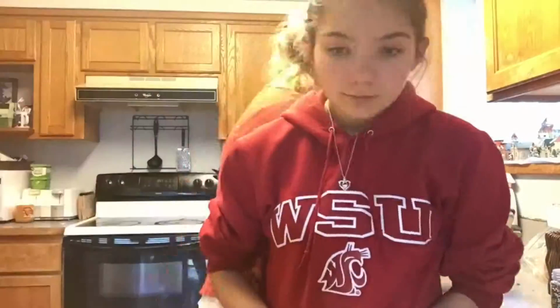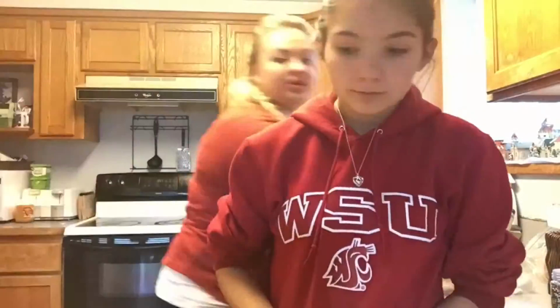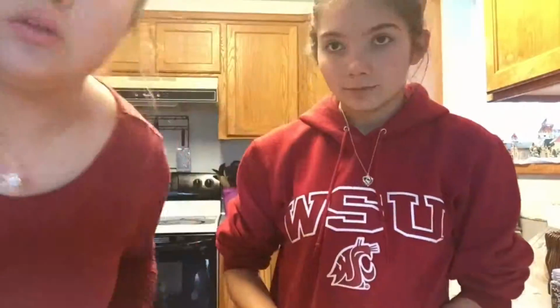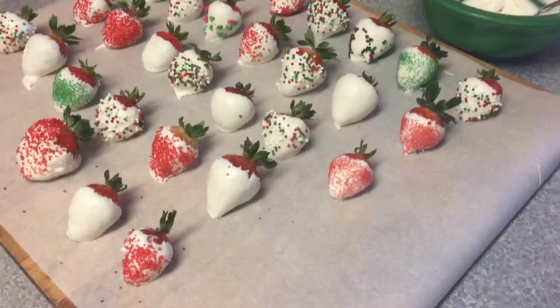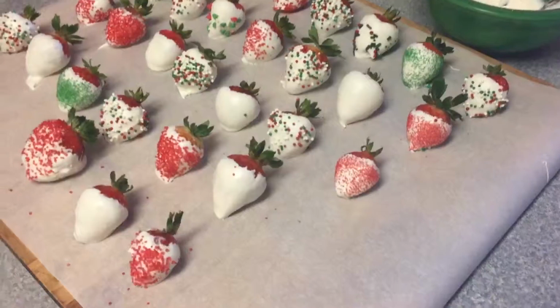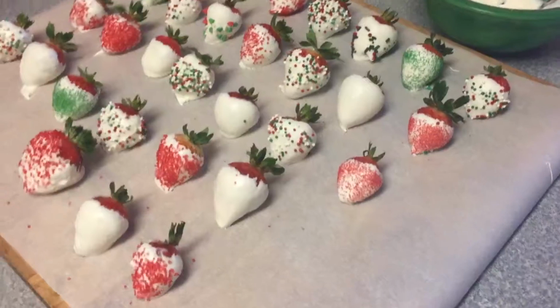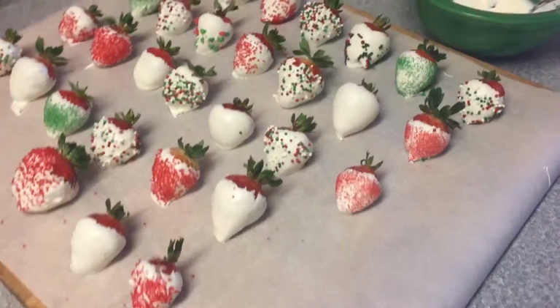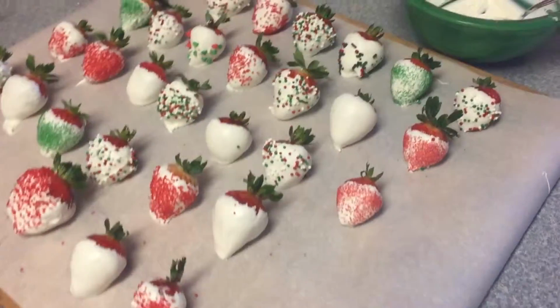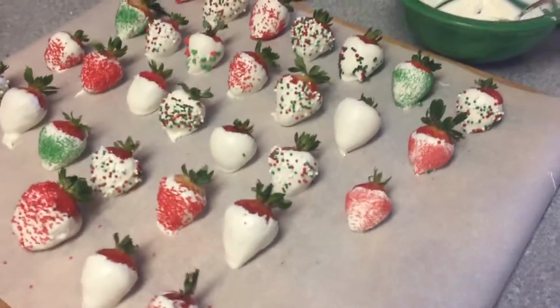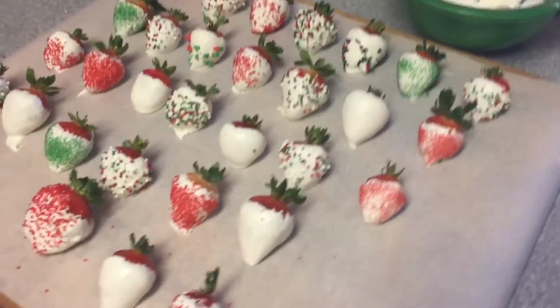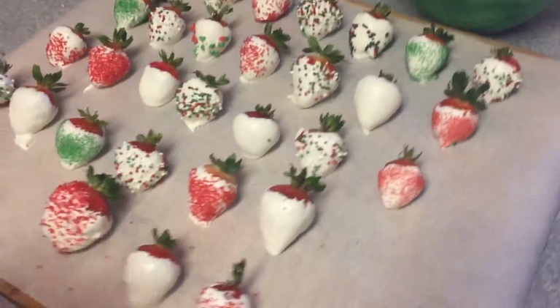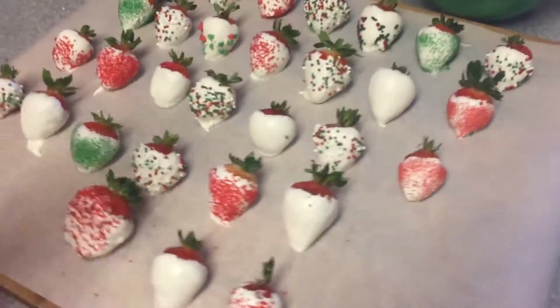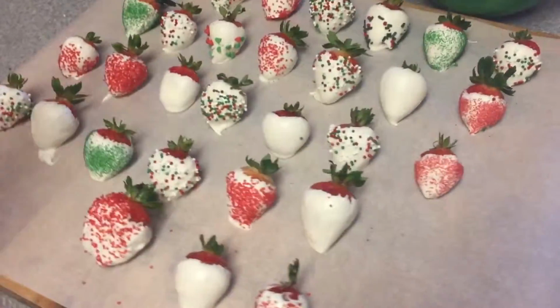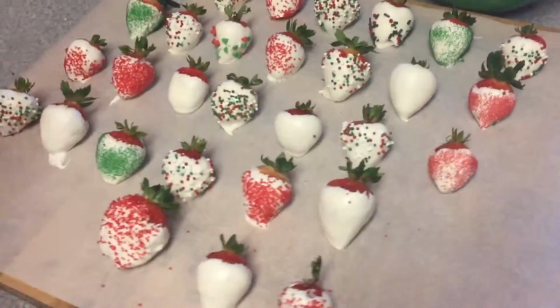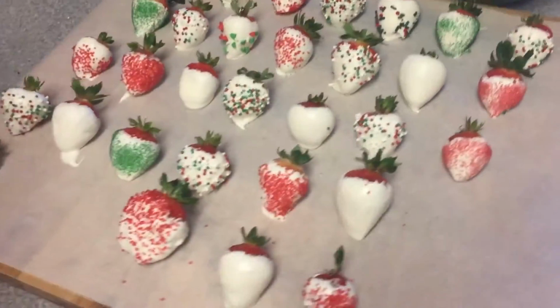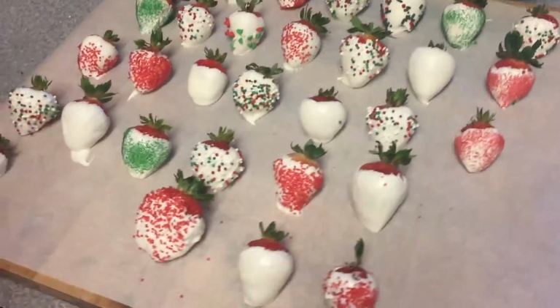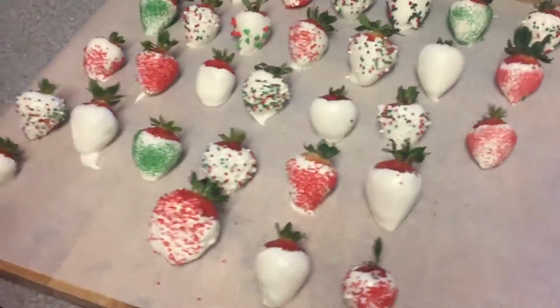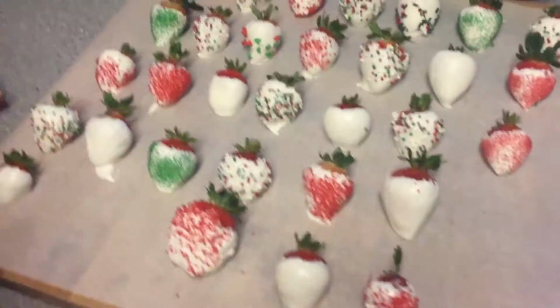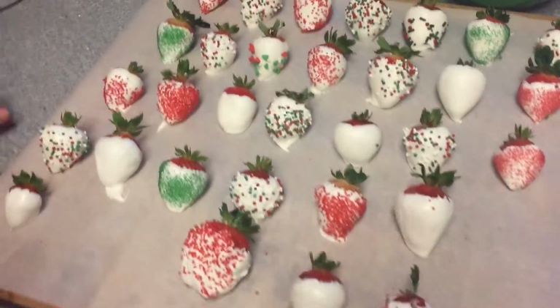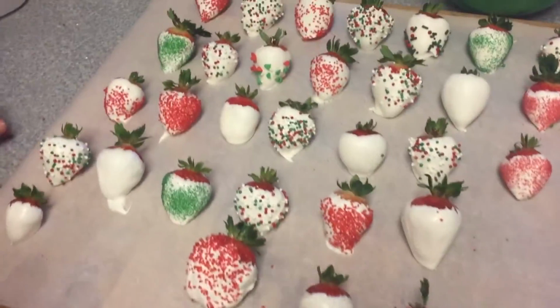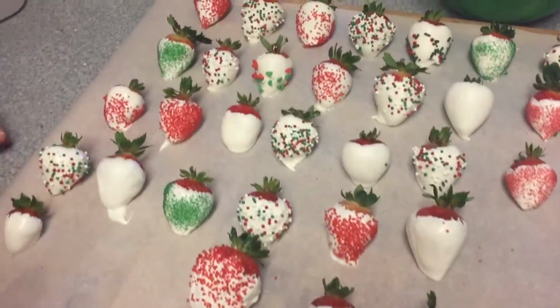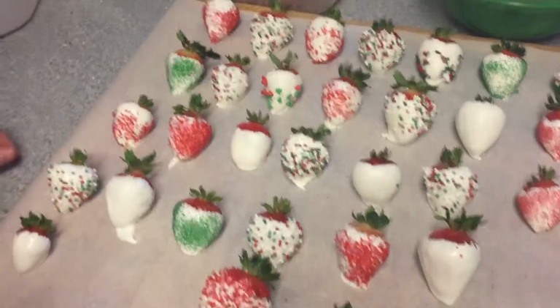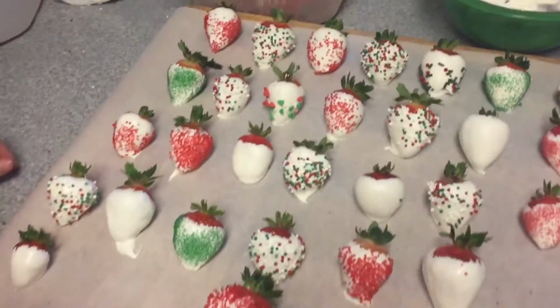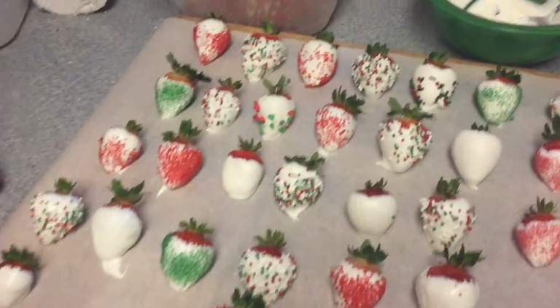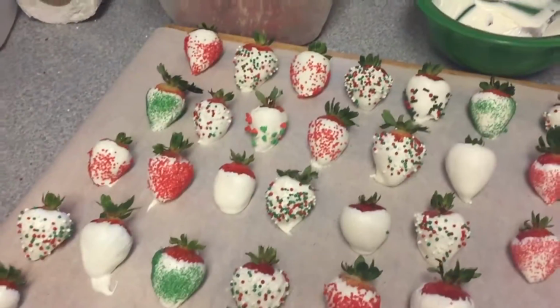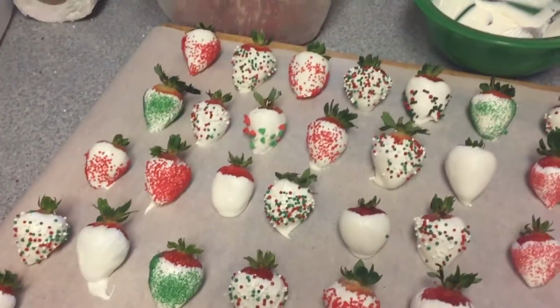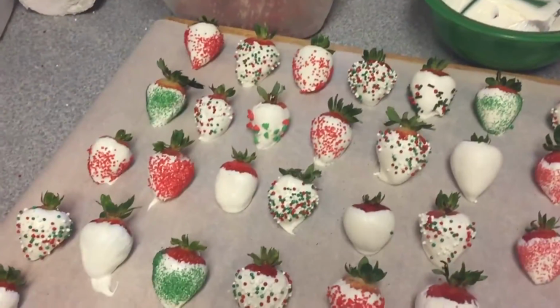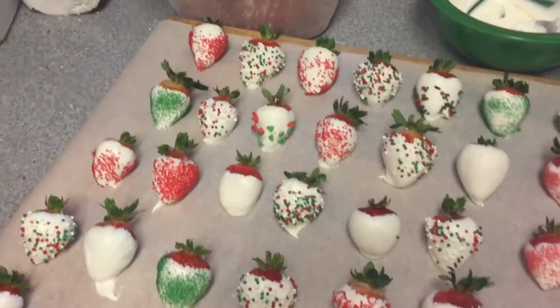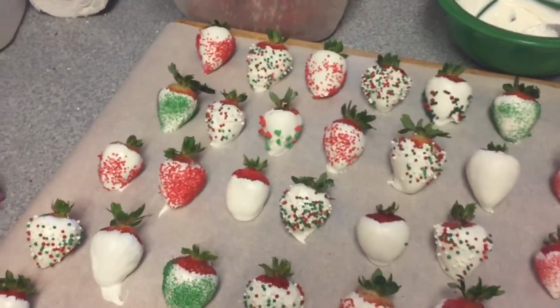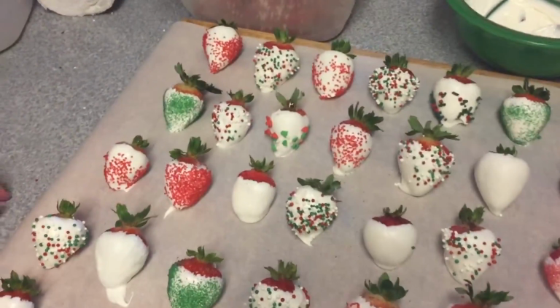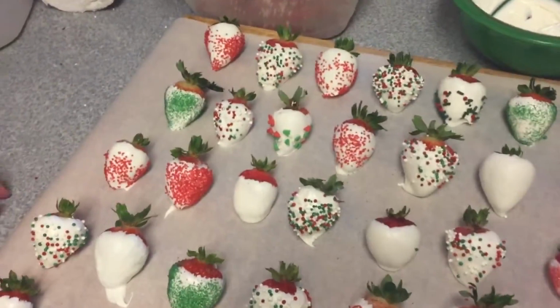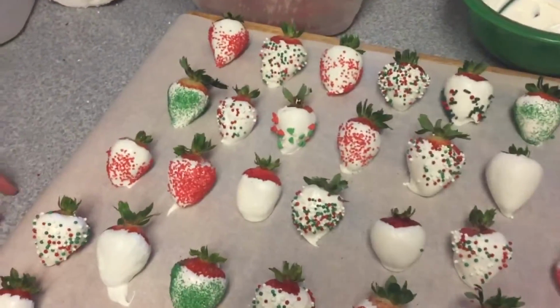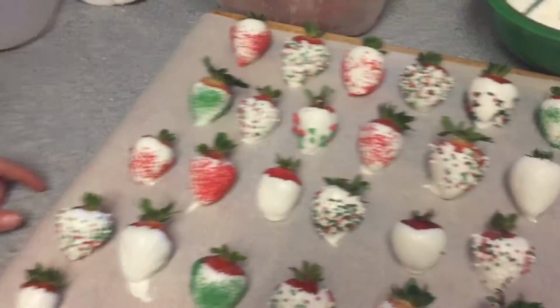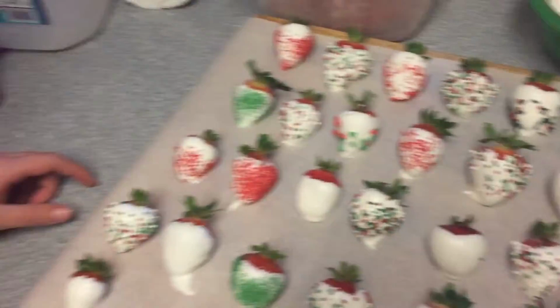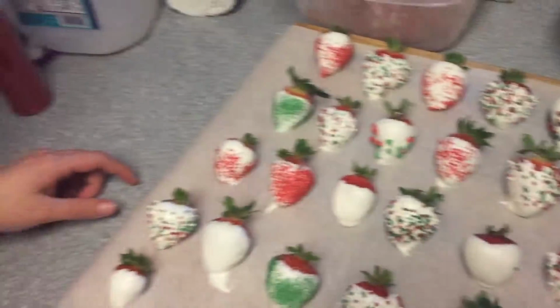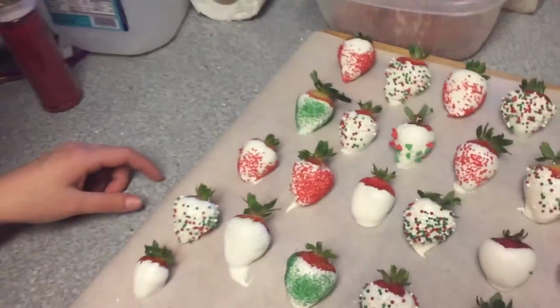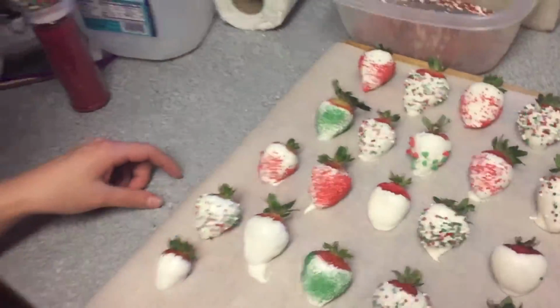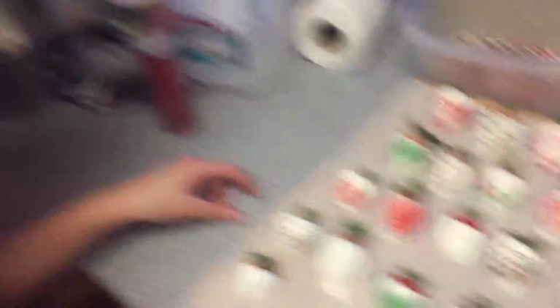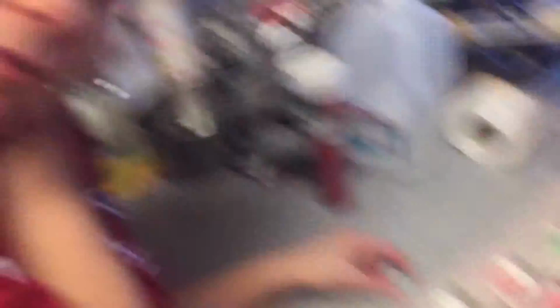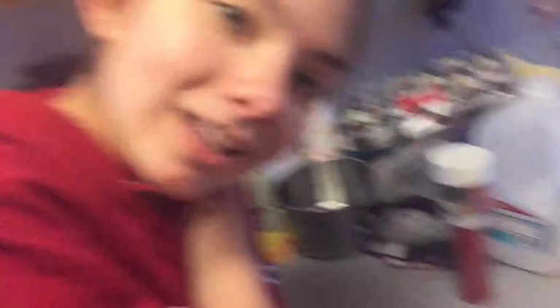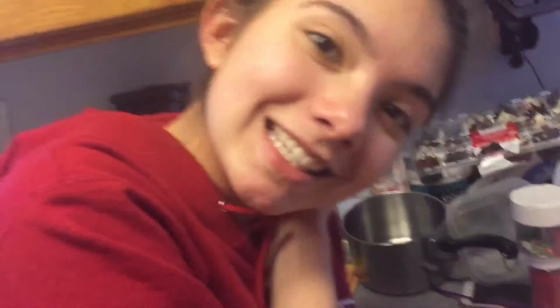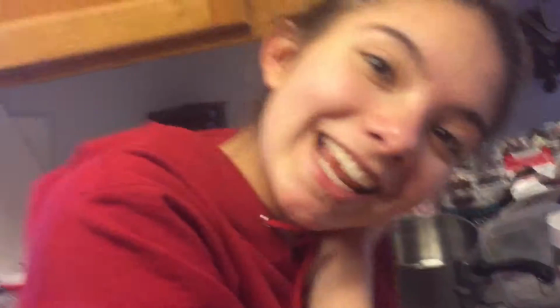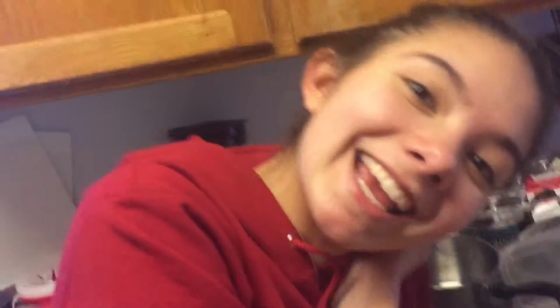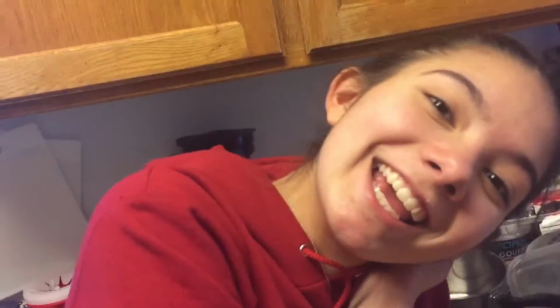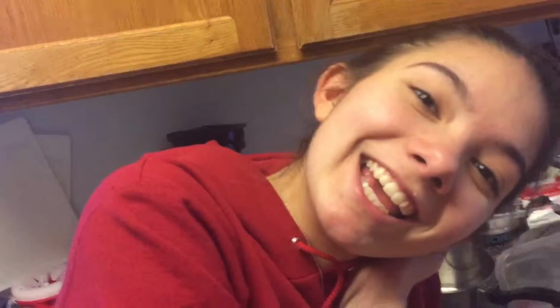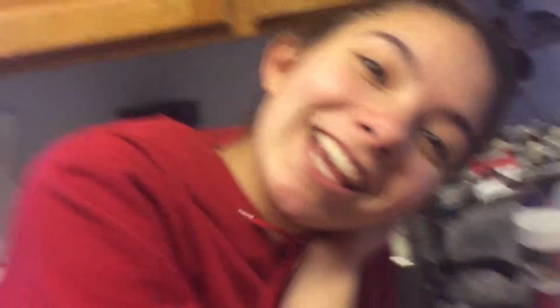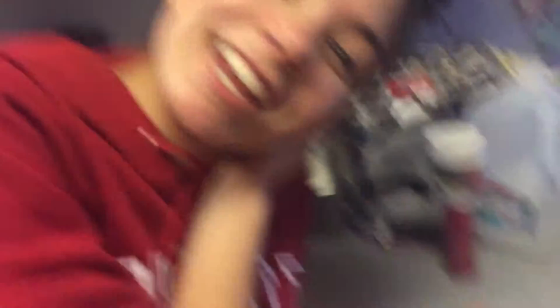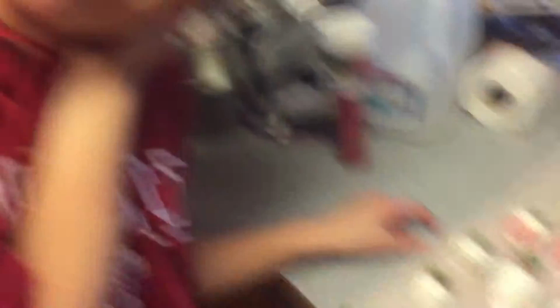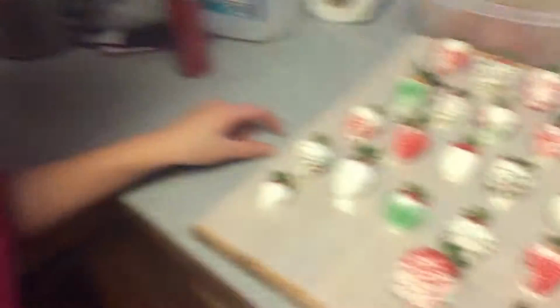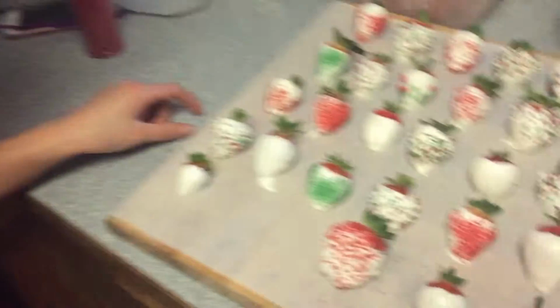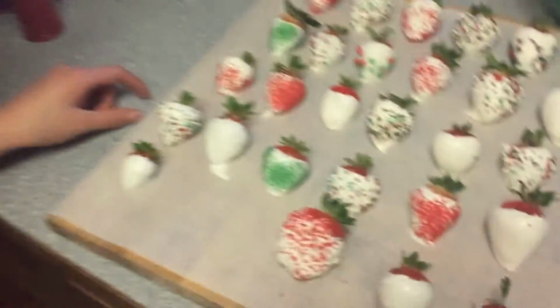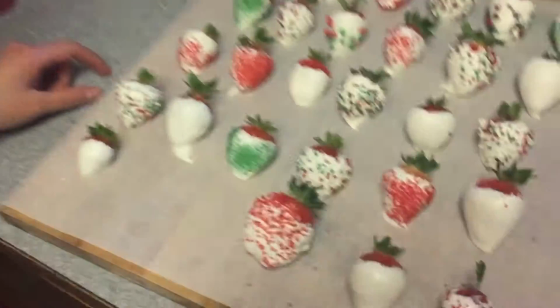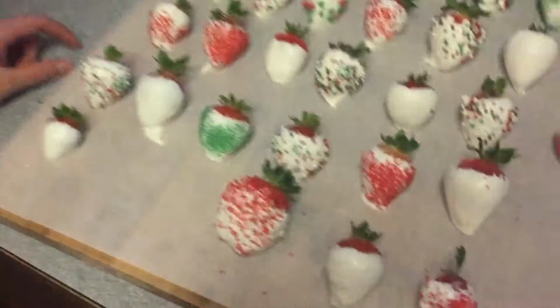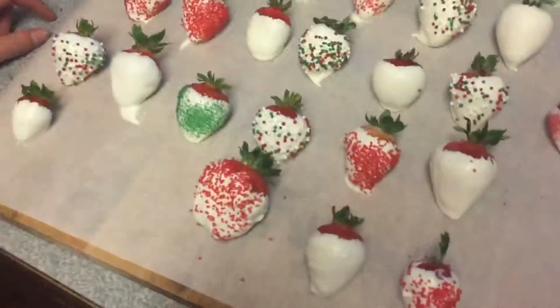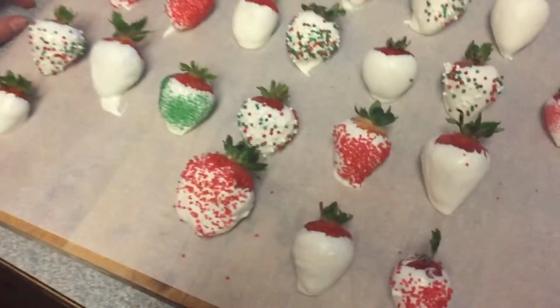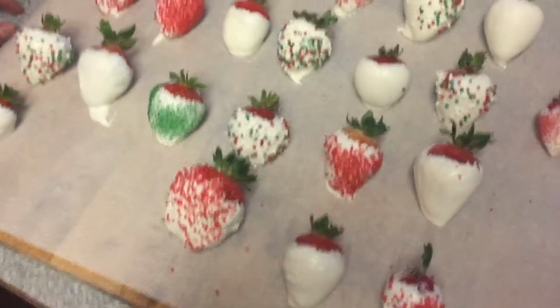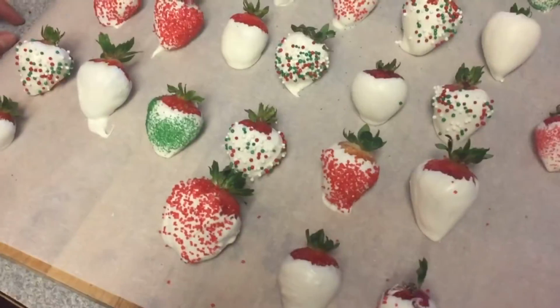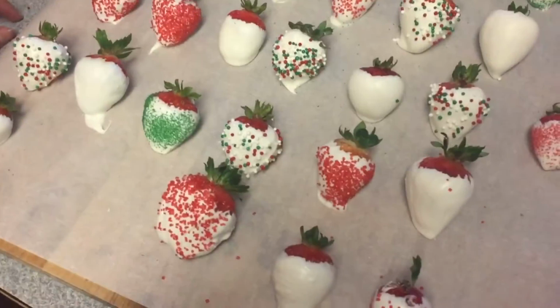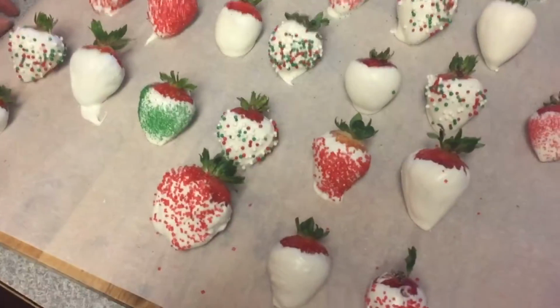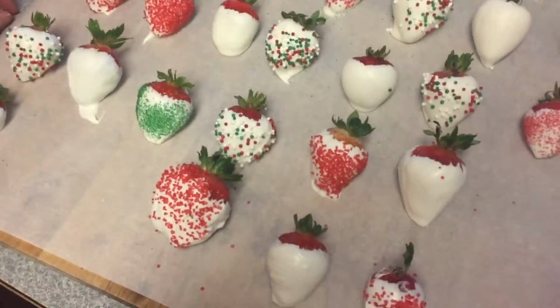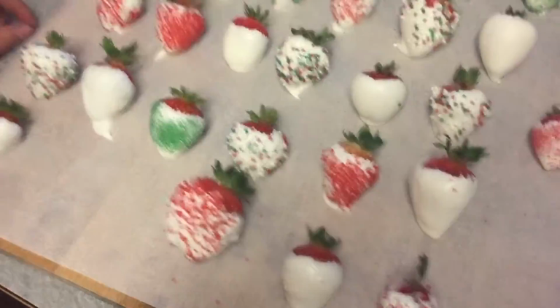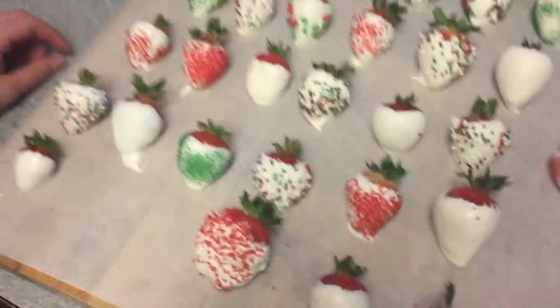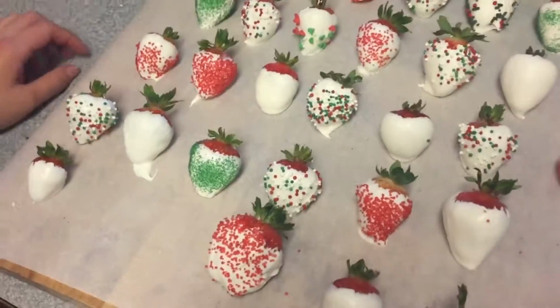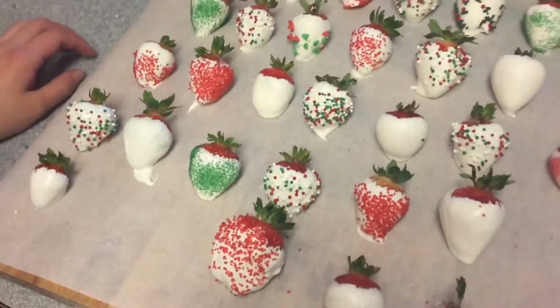And here's what we made! So festive! Festive strawberries!